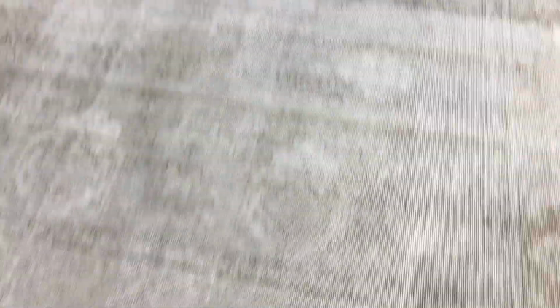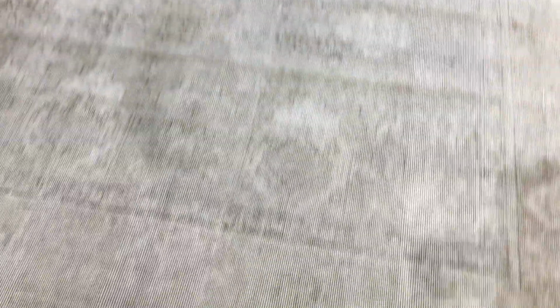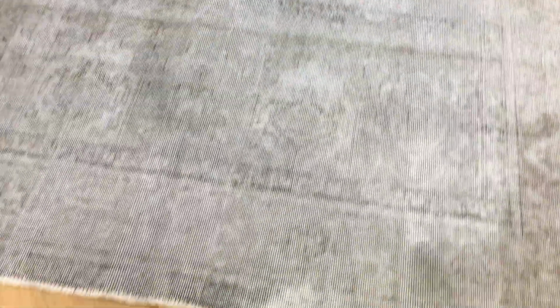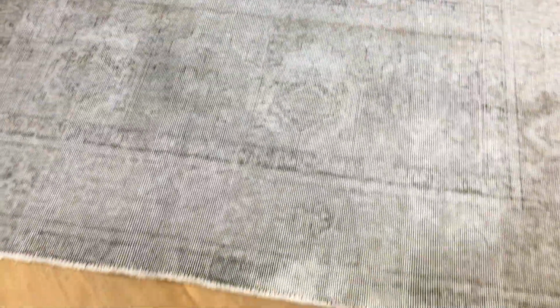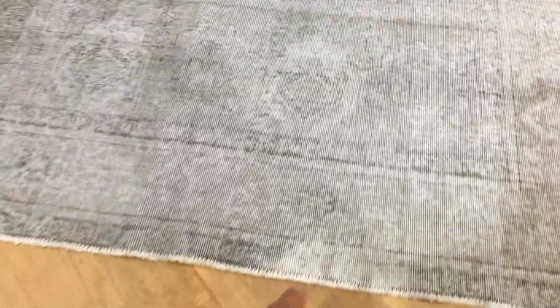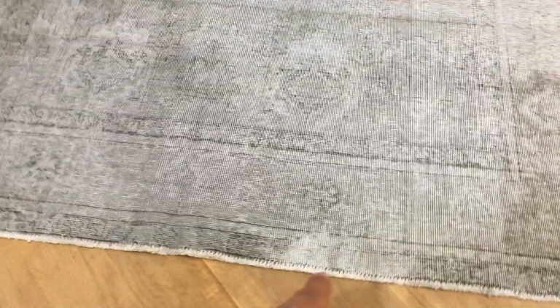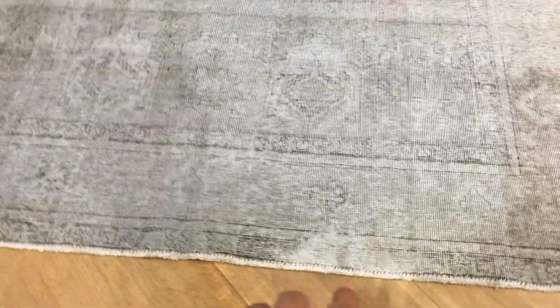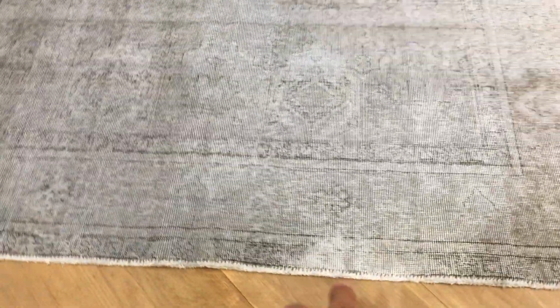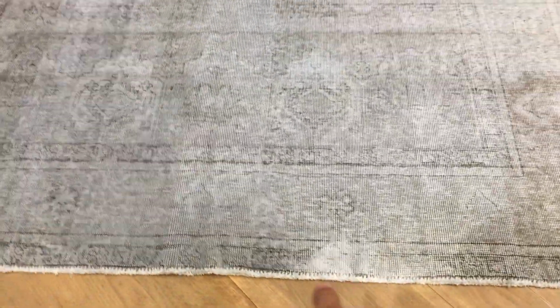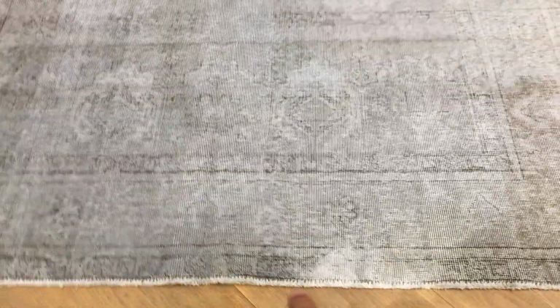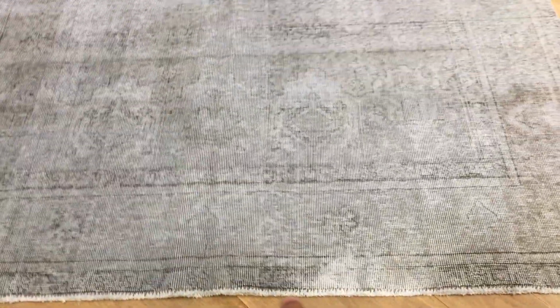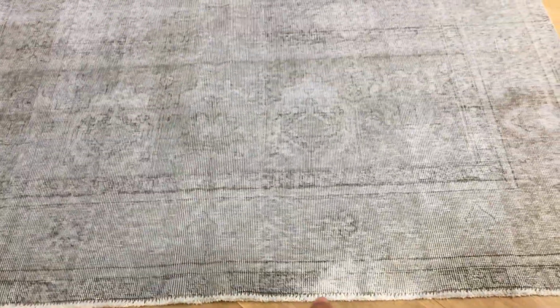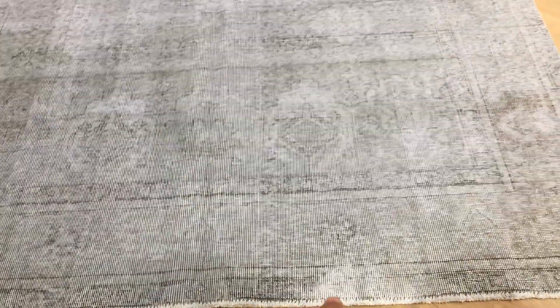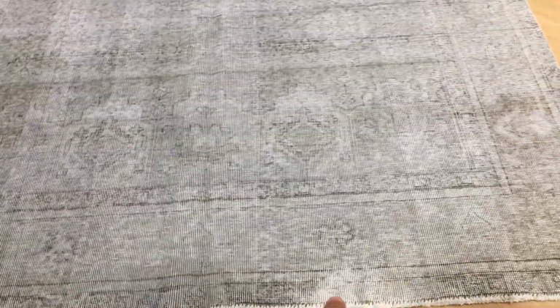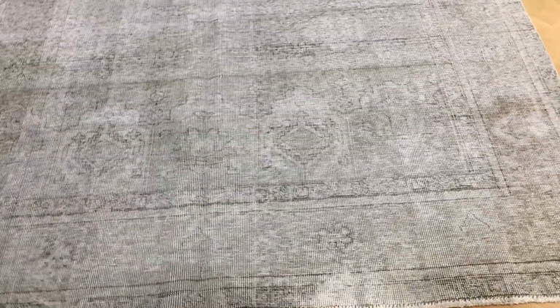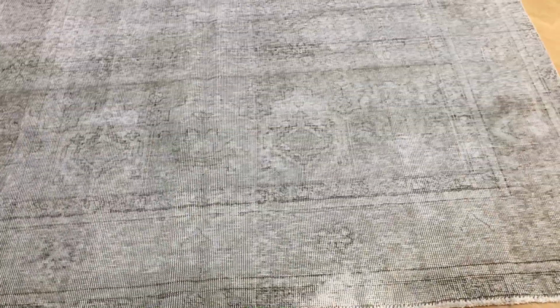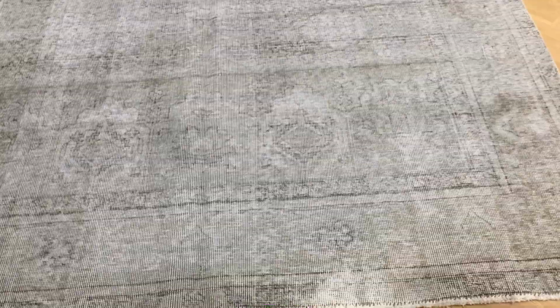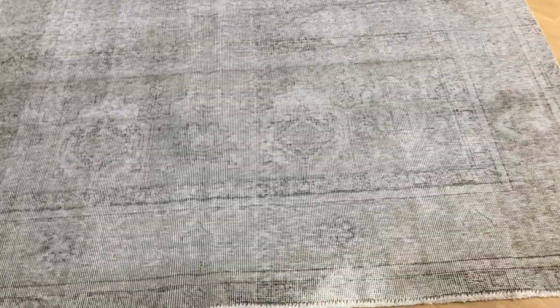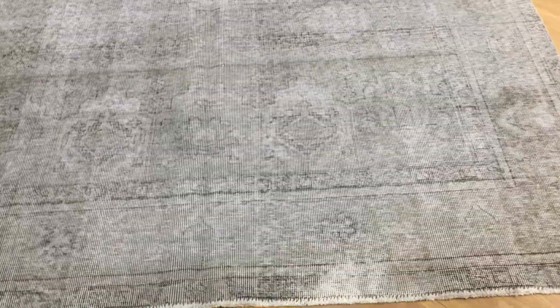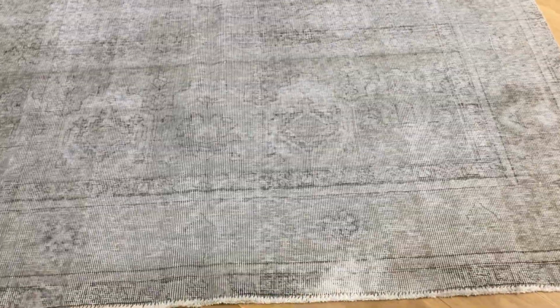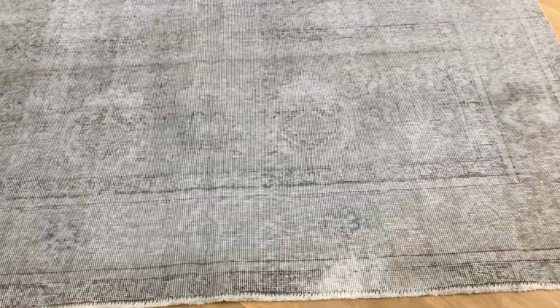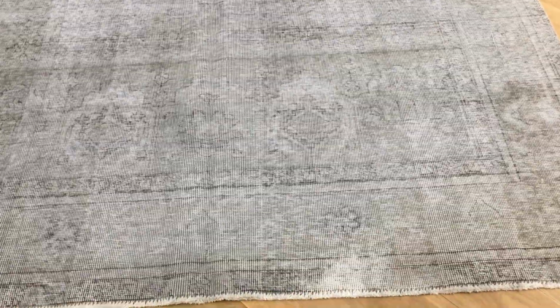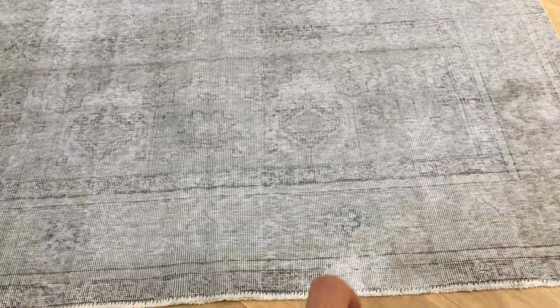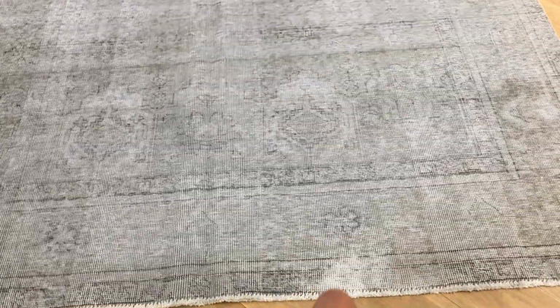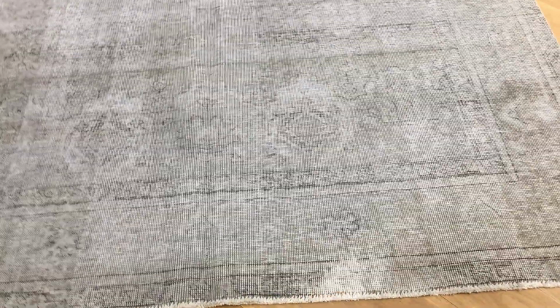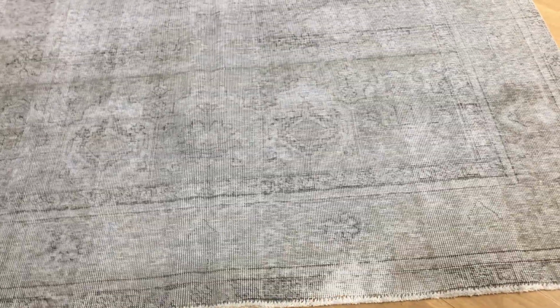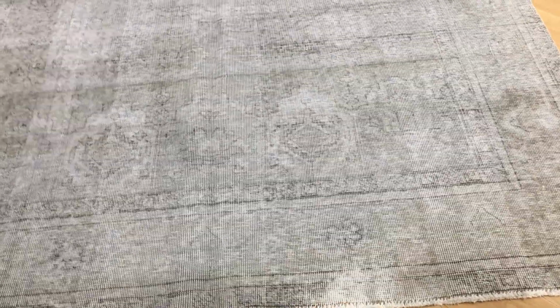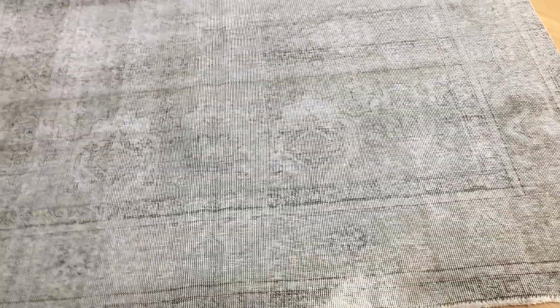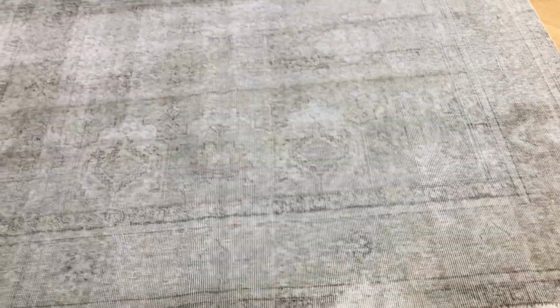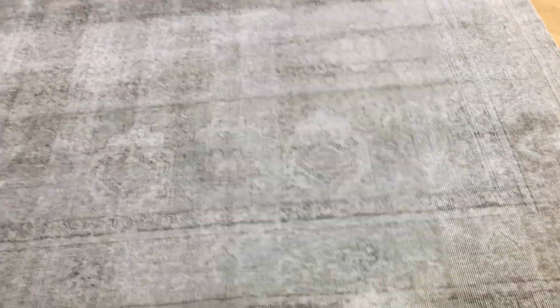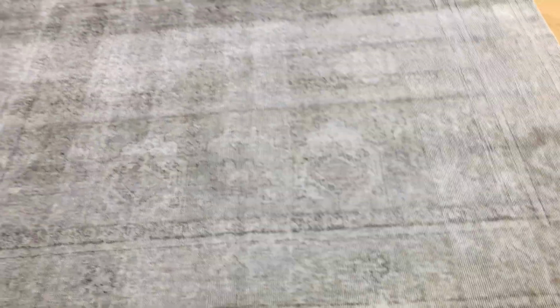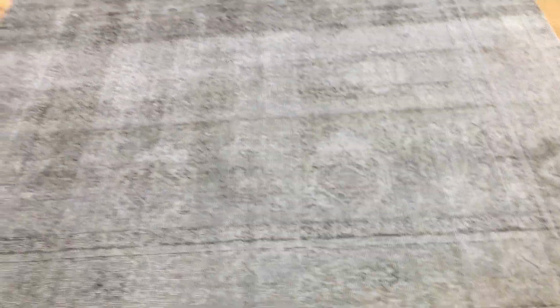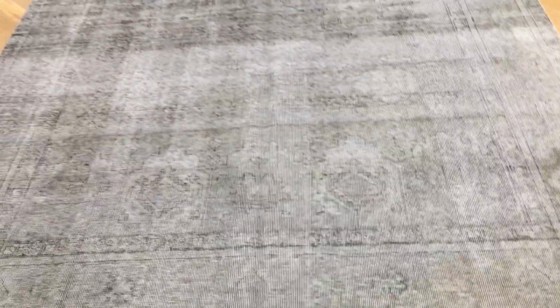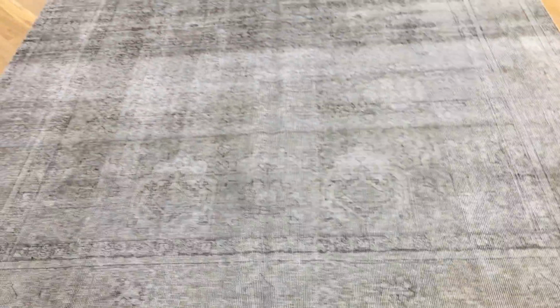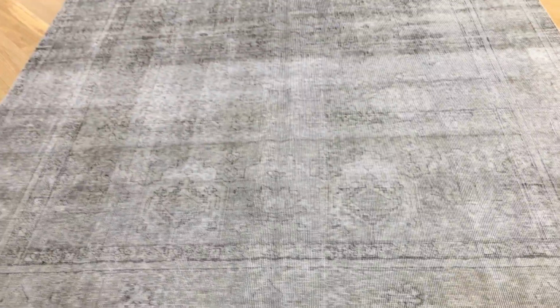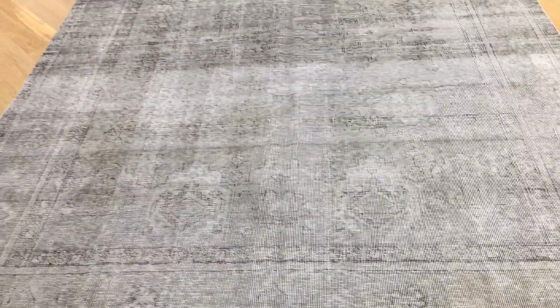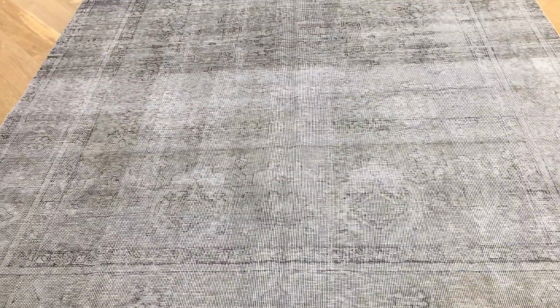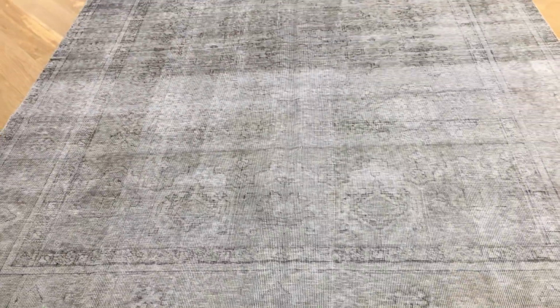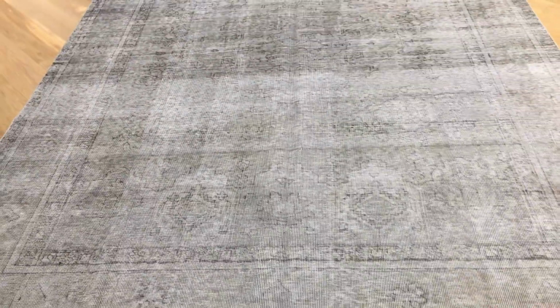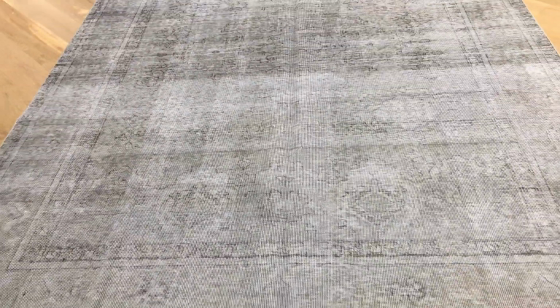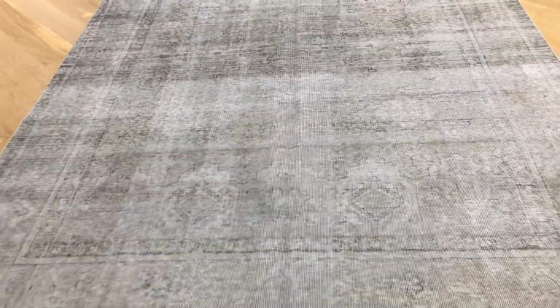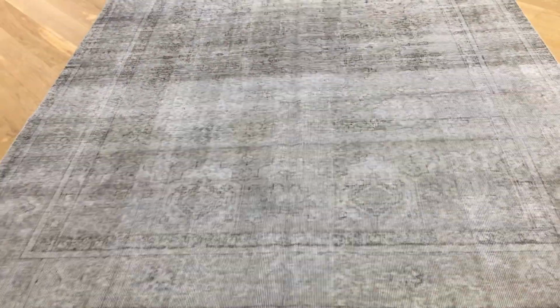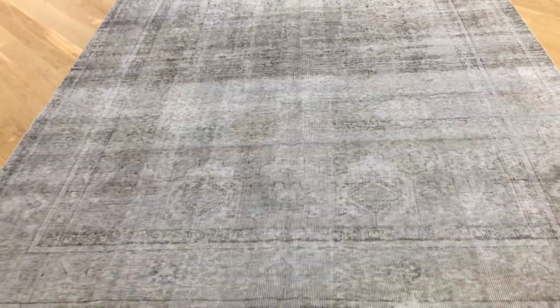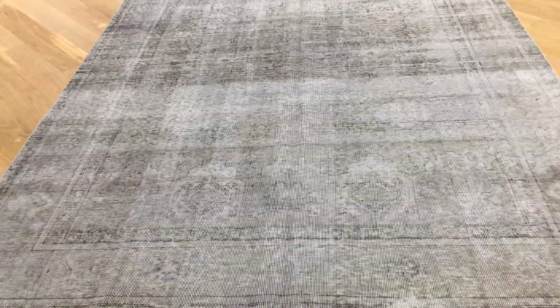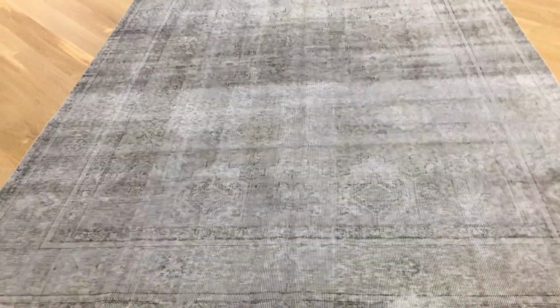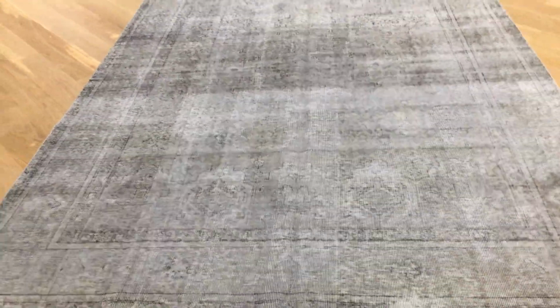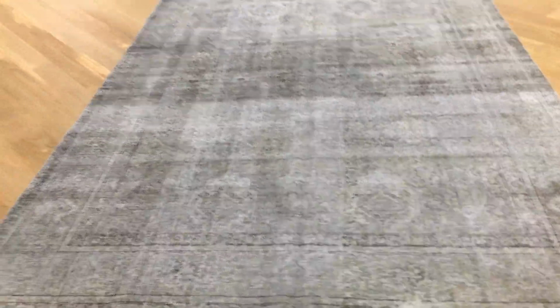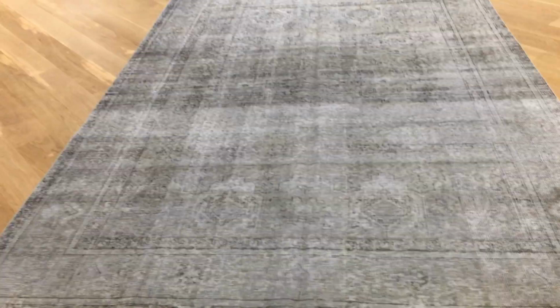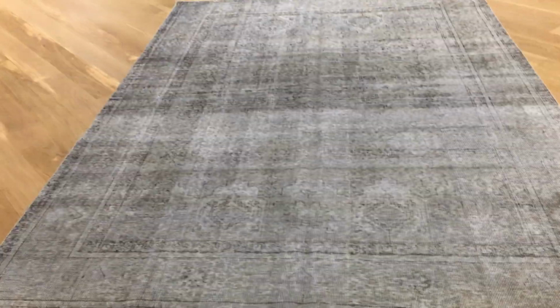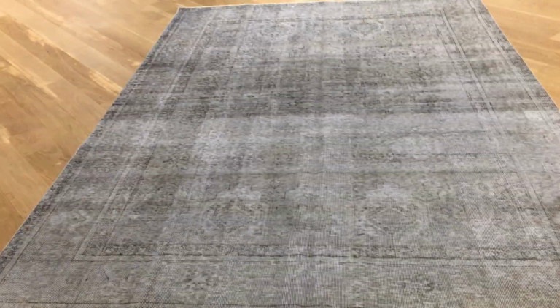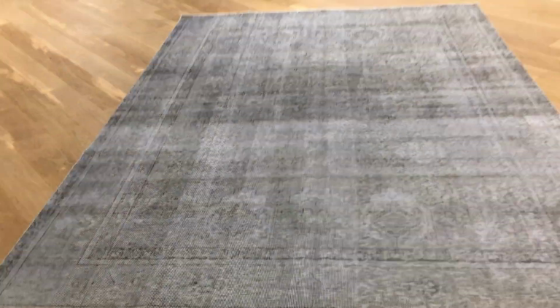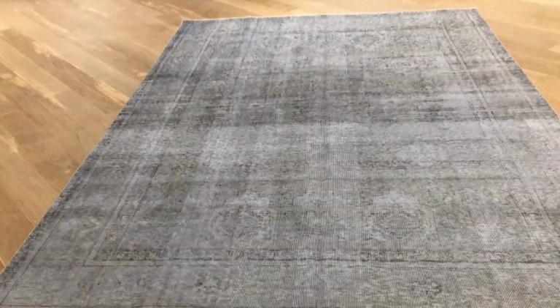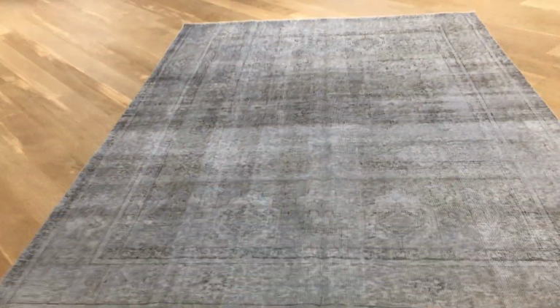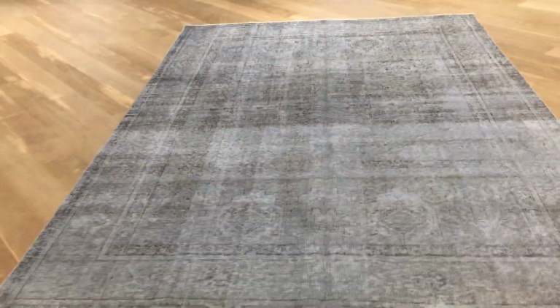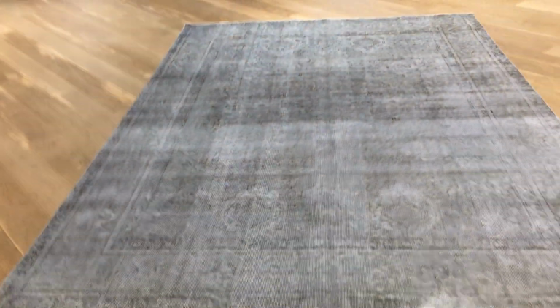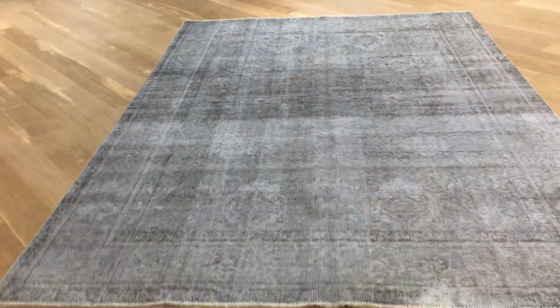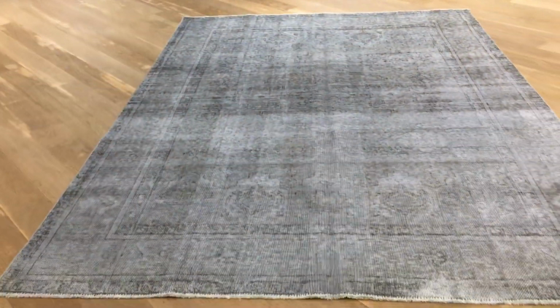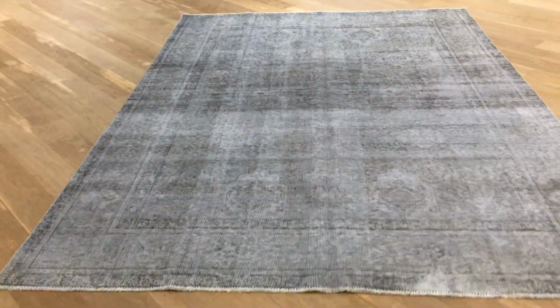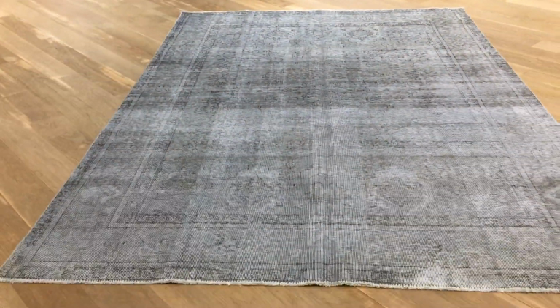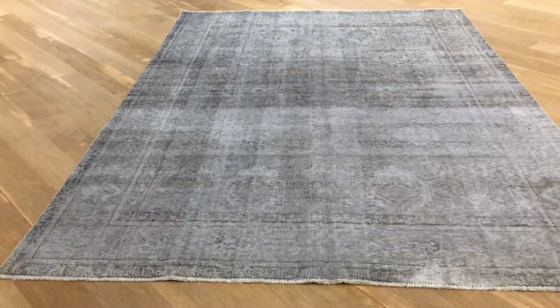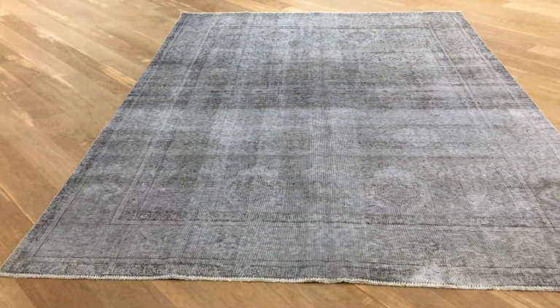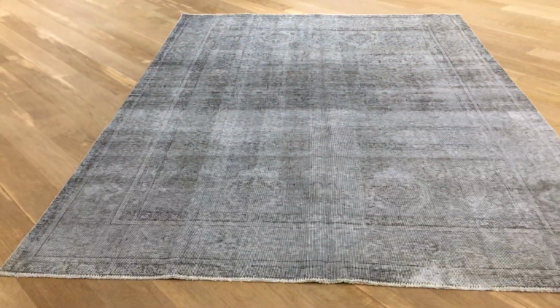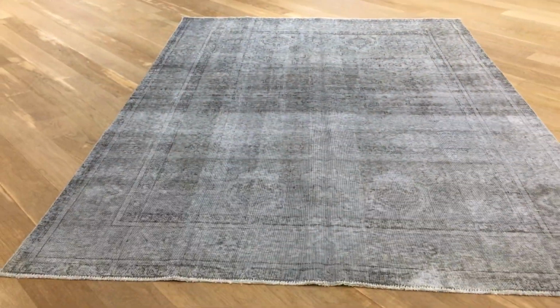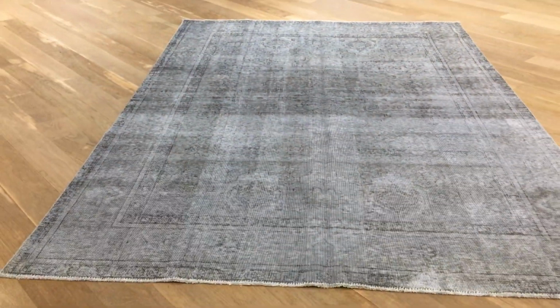There's a little bit of a worn area in the bottom part of the carpet. Our team can do a little bit of work on that if a customer requests, so keep that in mind.